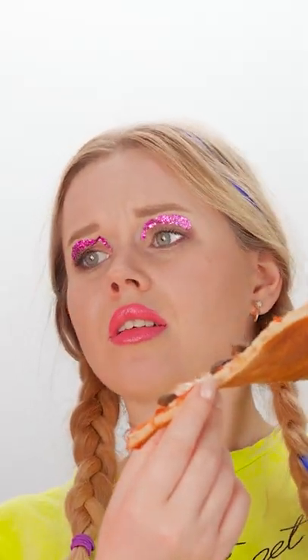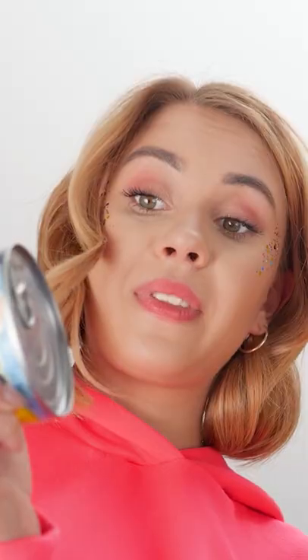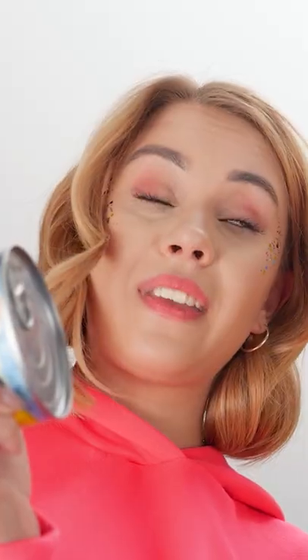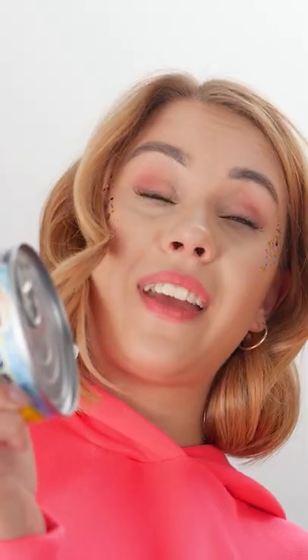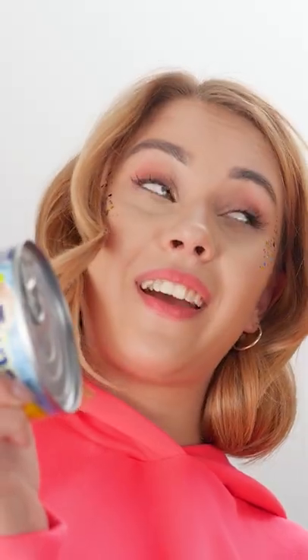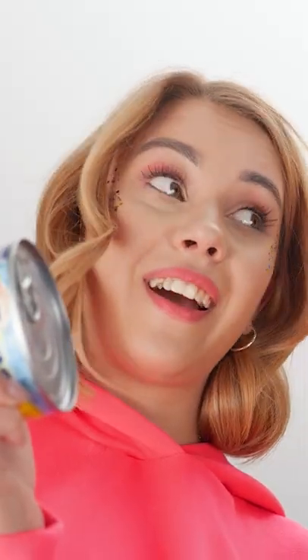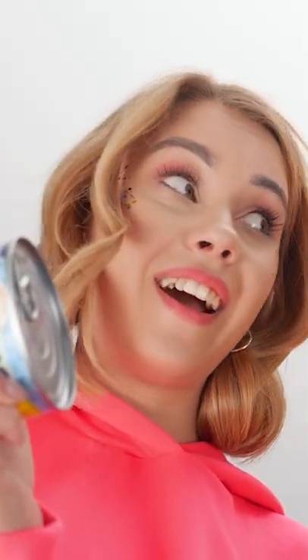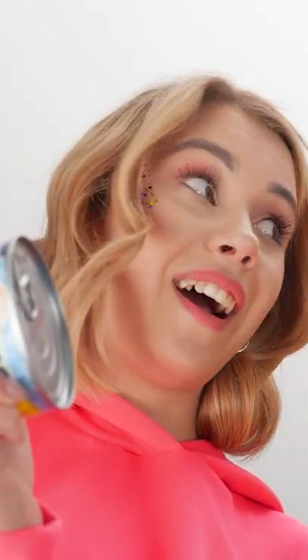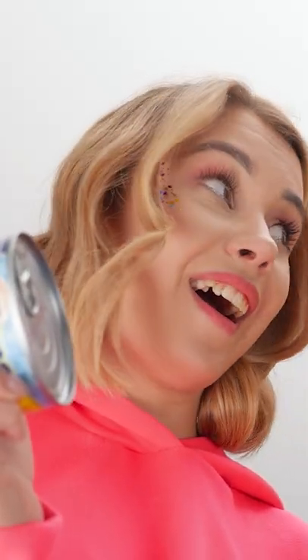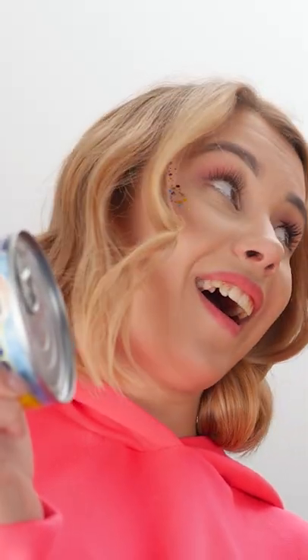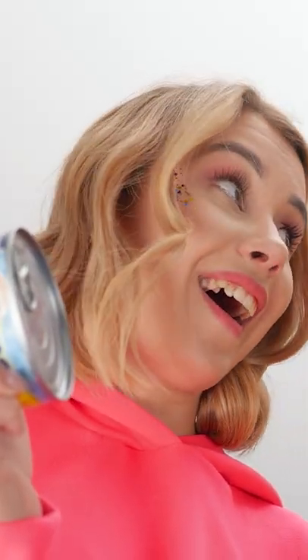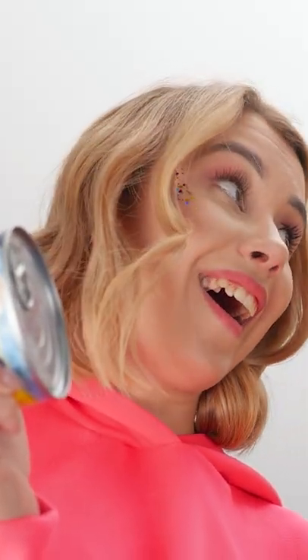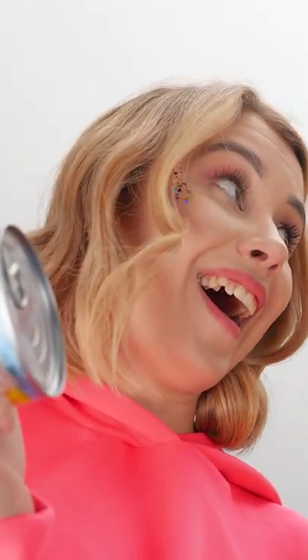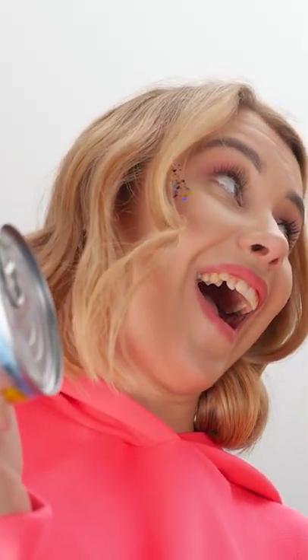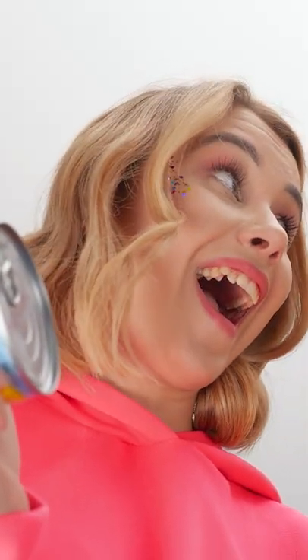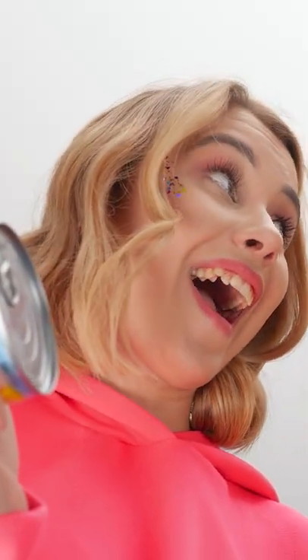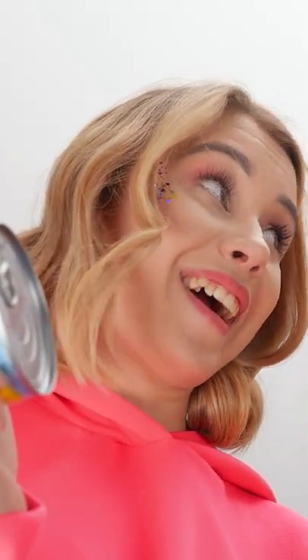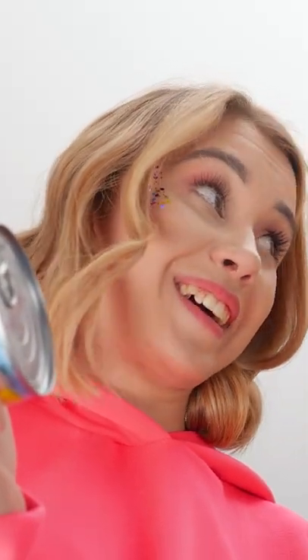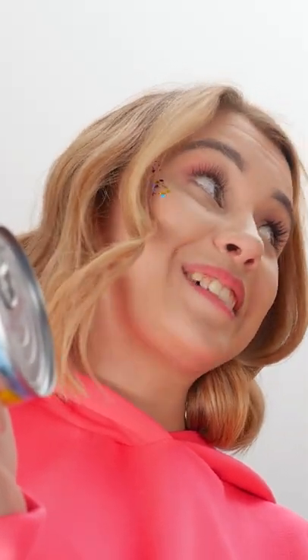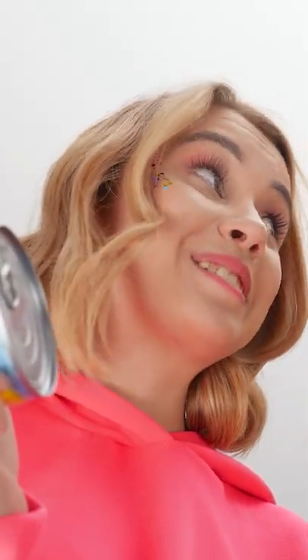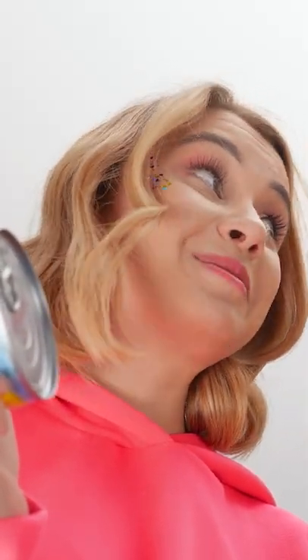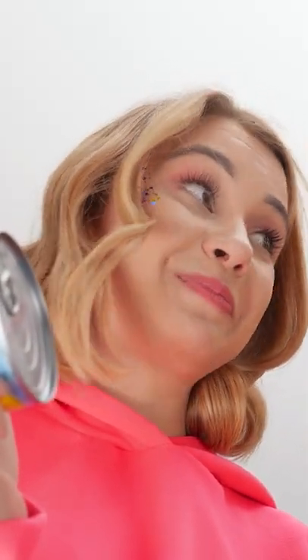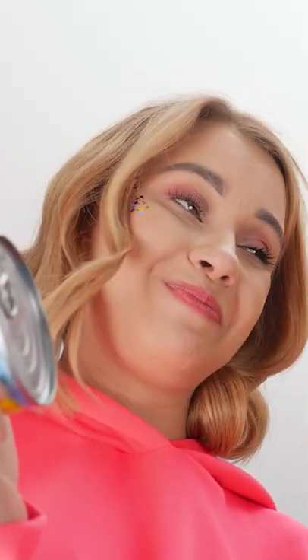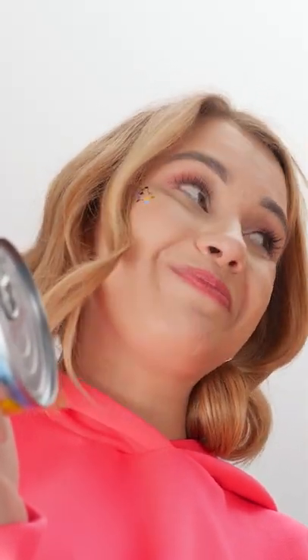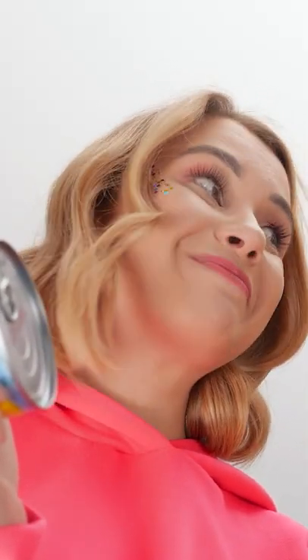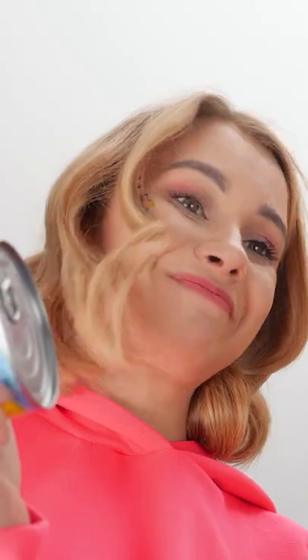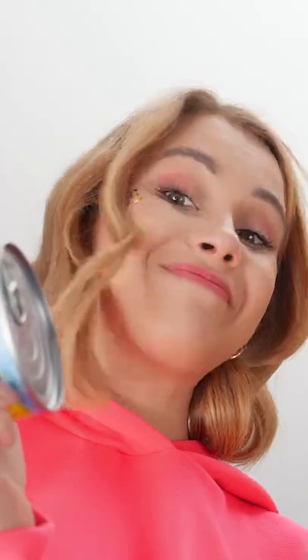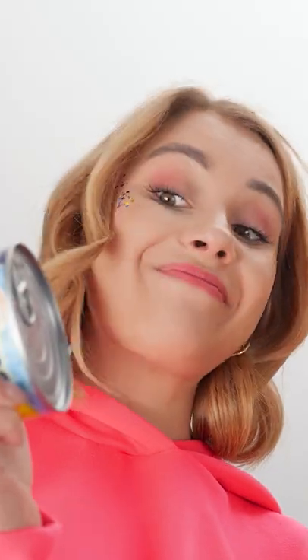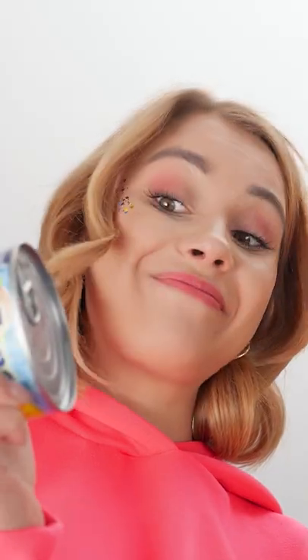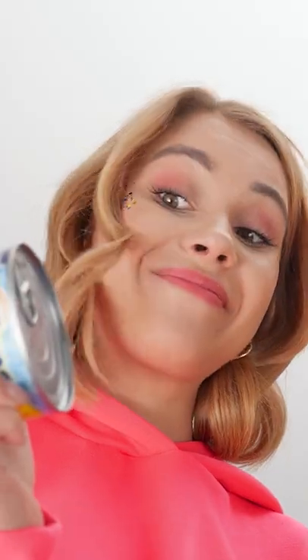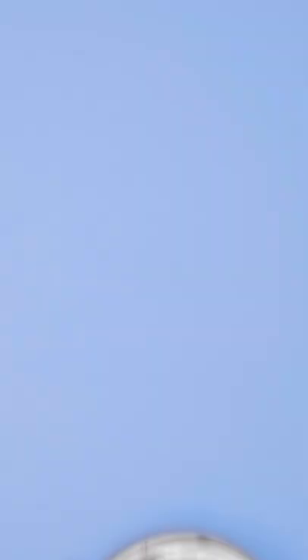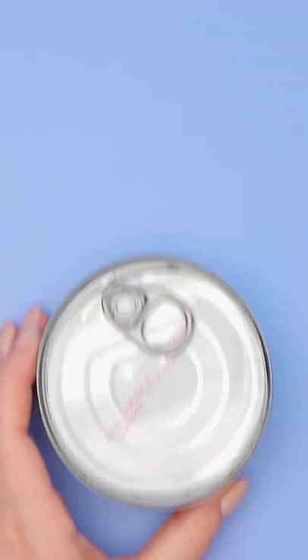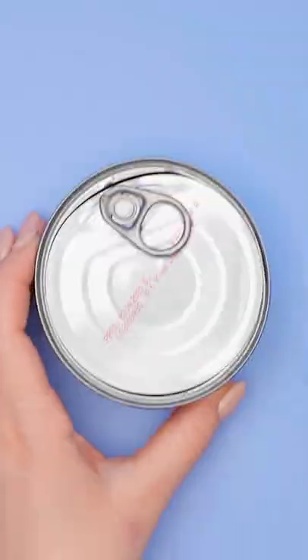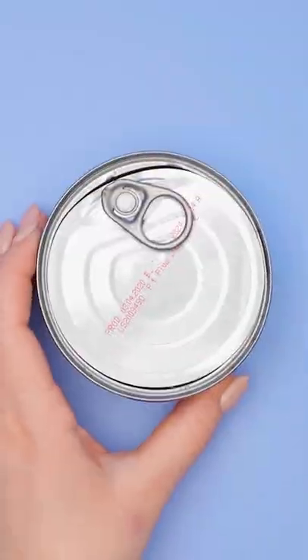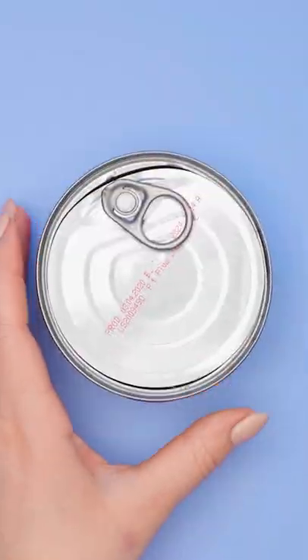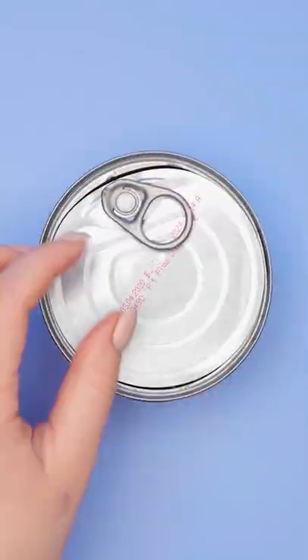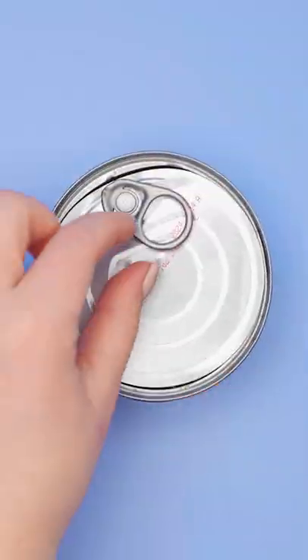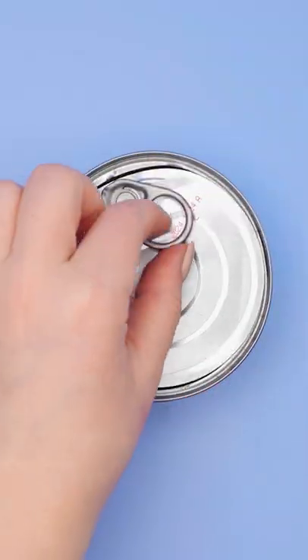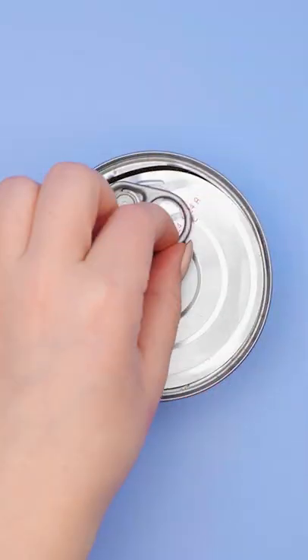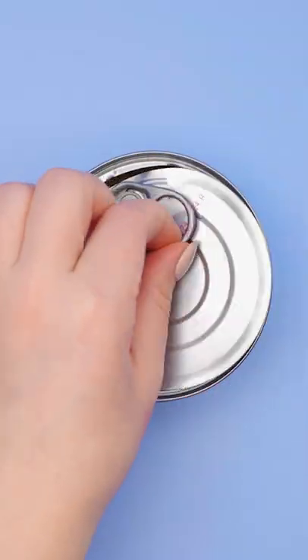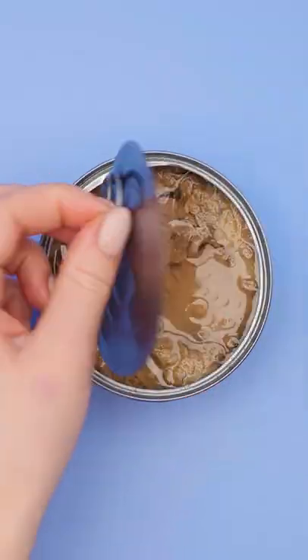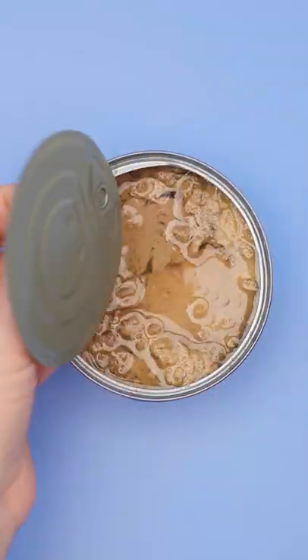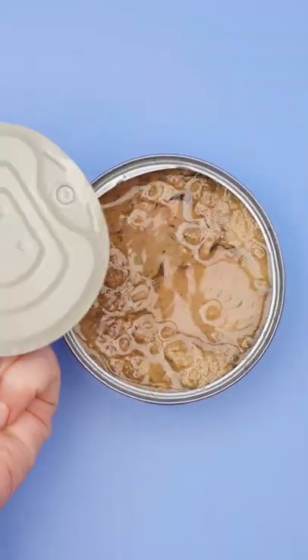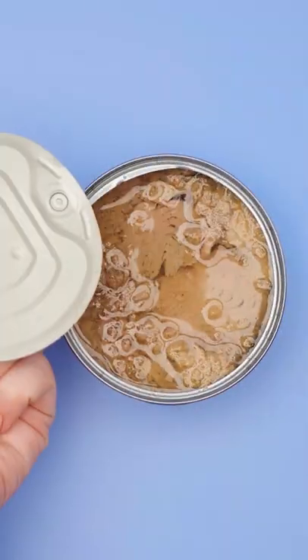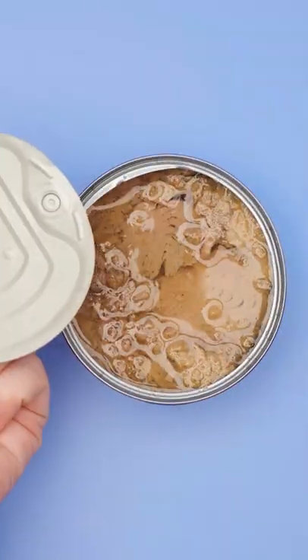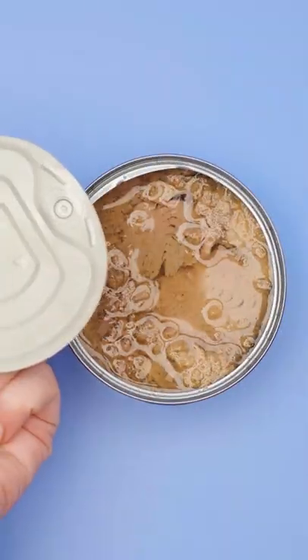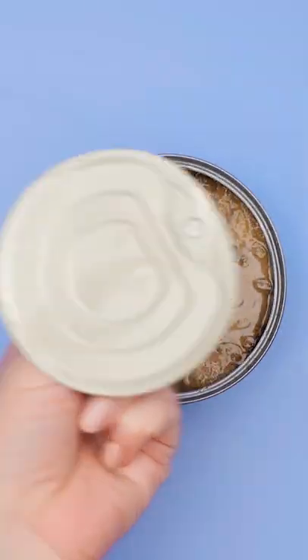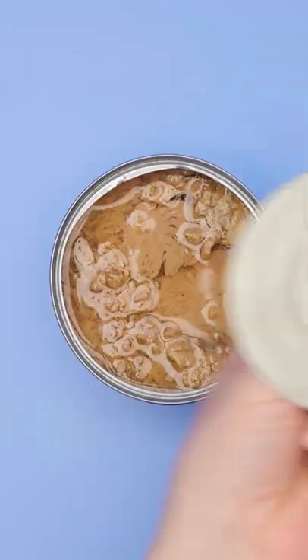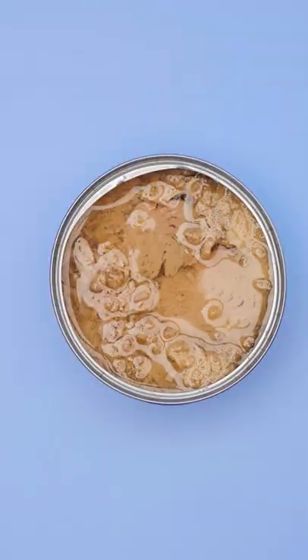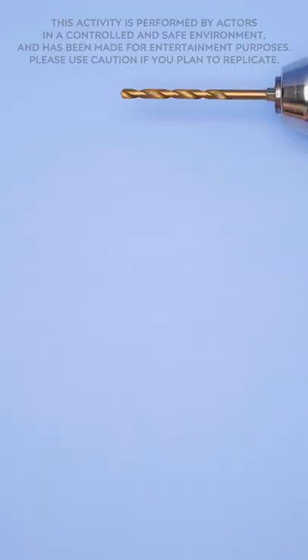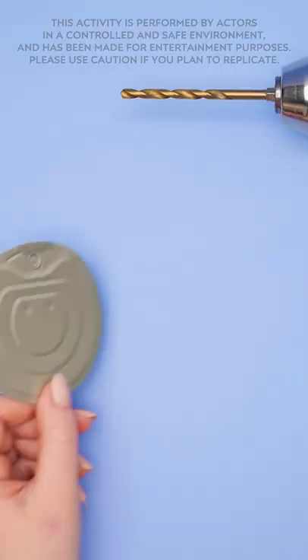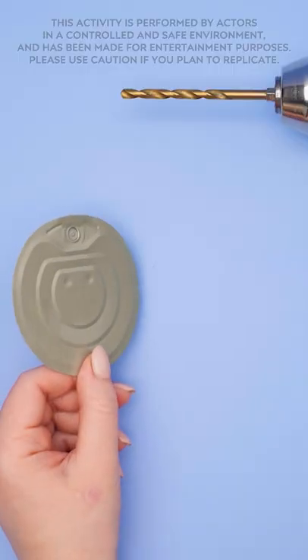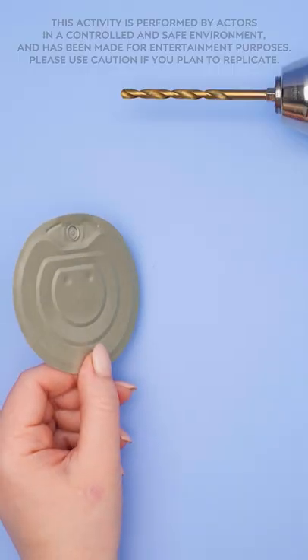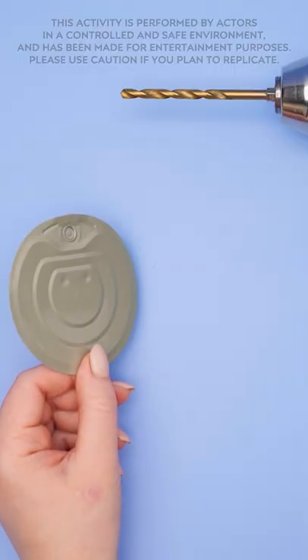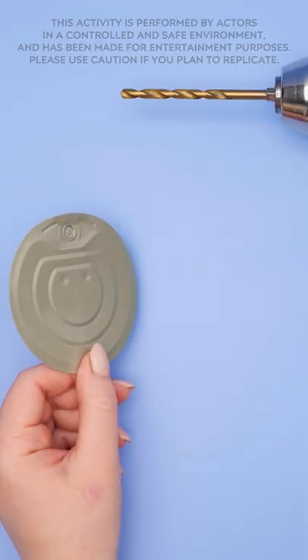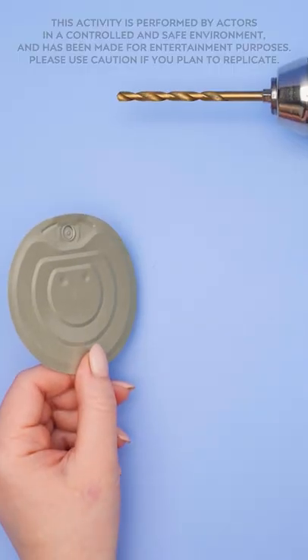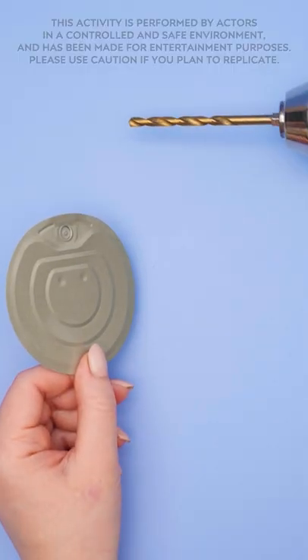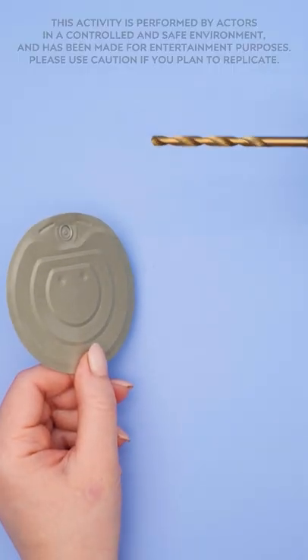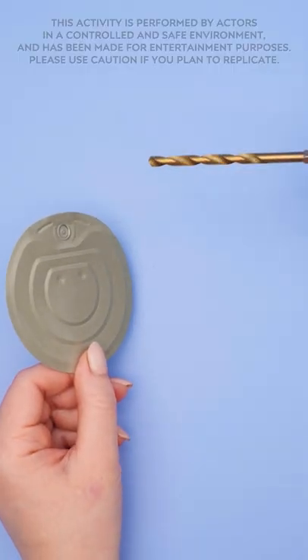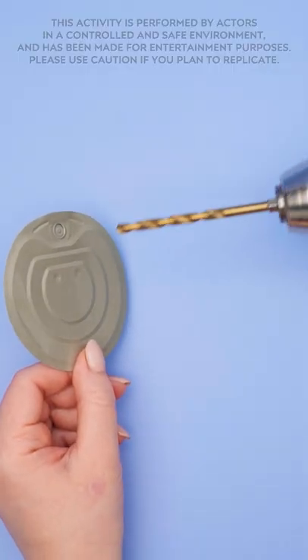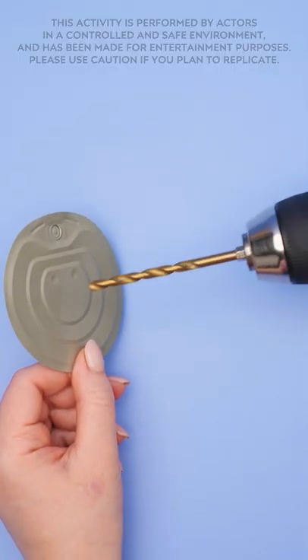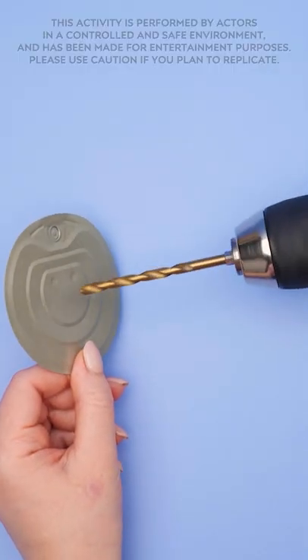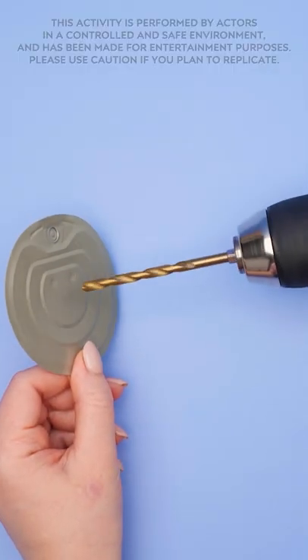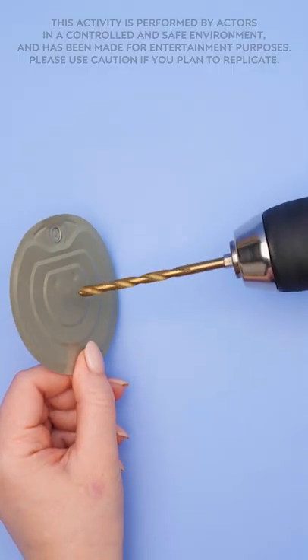Thinking what I'm thinking? Take a can of tuna and take off the lid. With an electric drill, put a hole right in the middle.